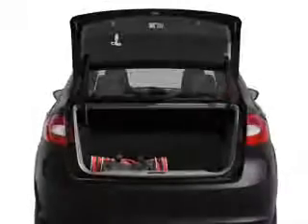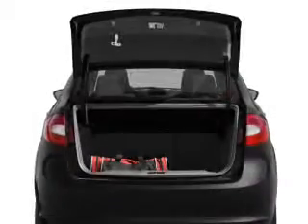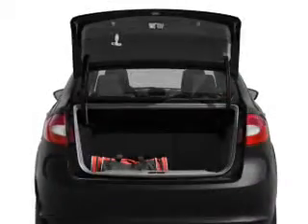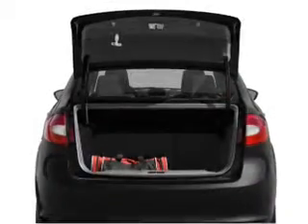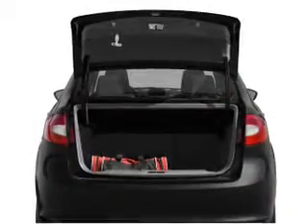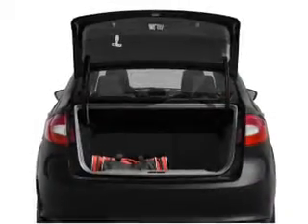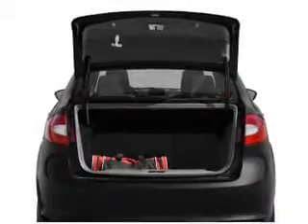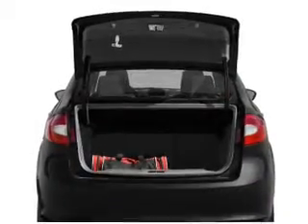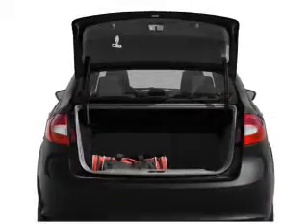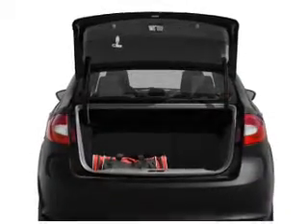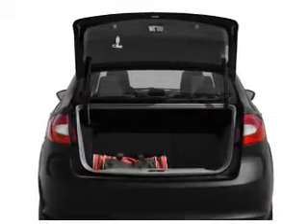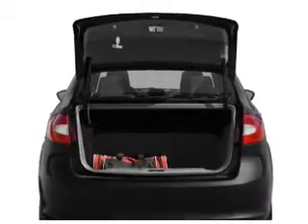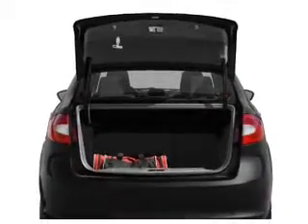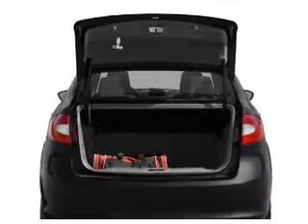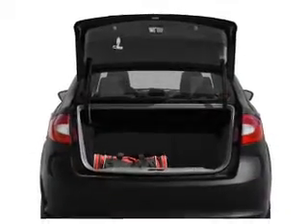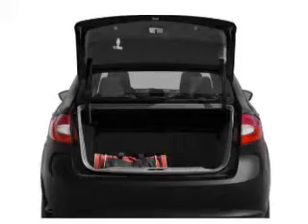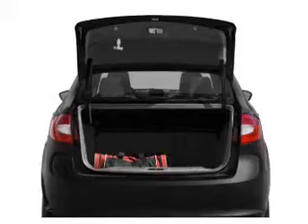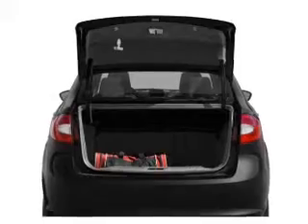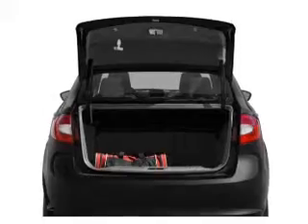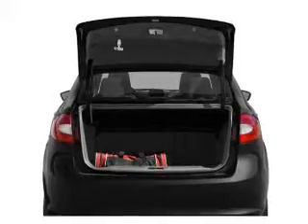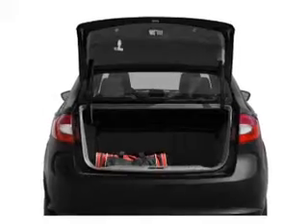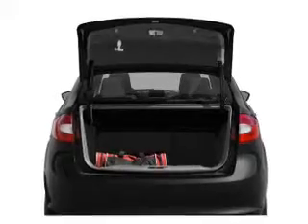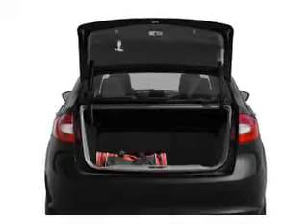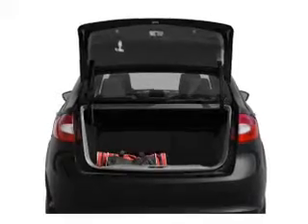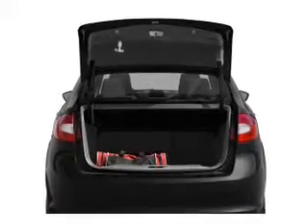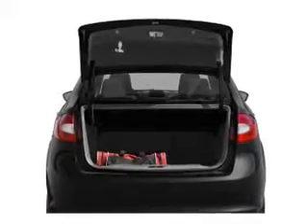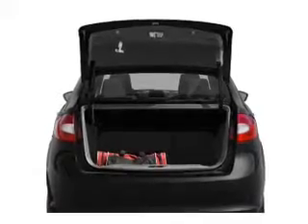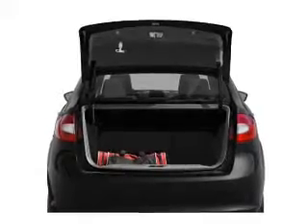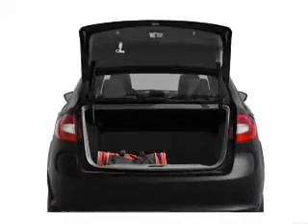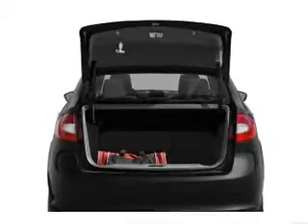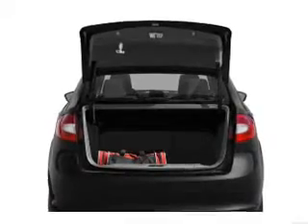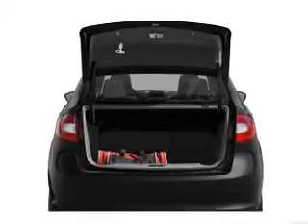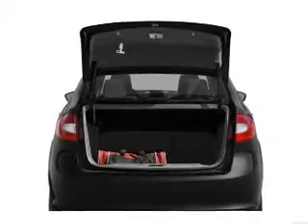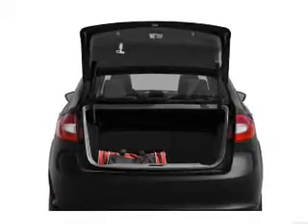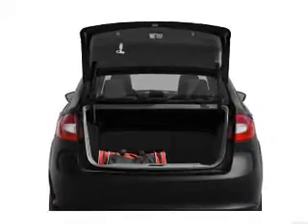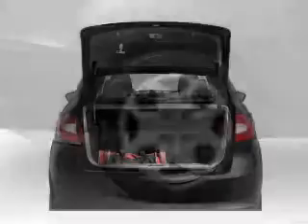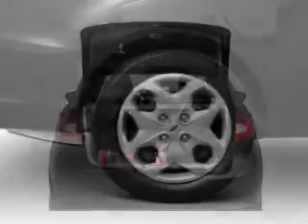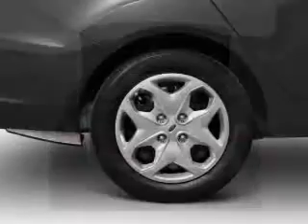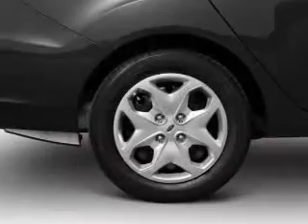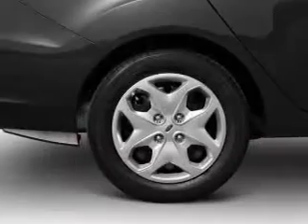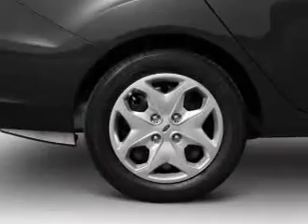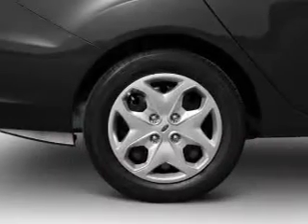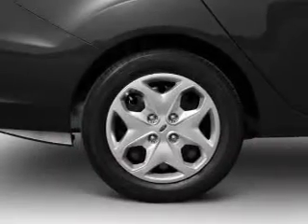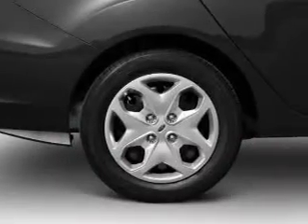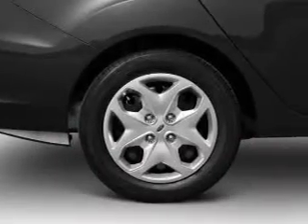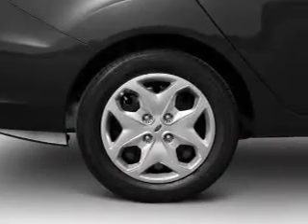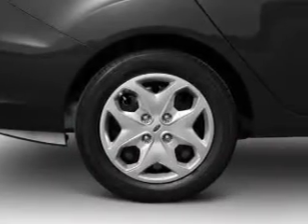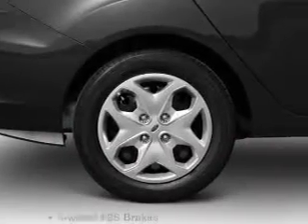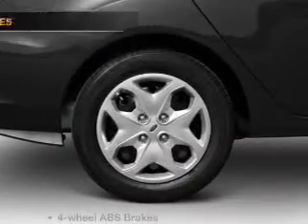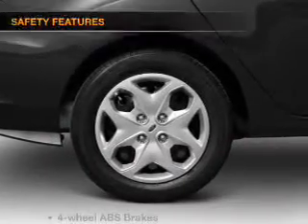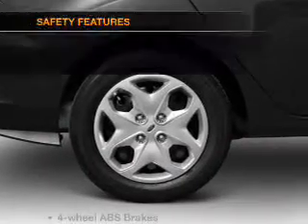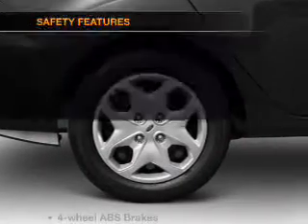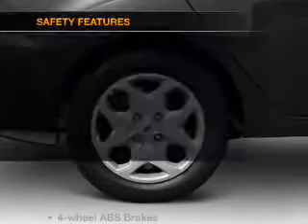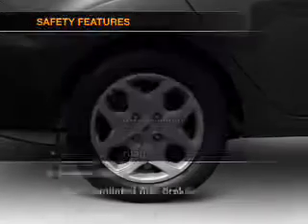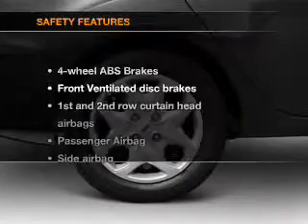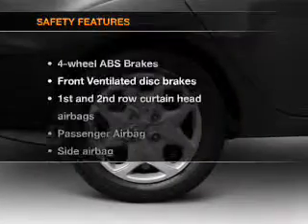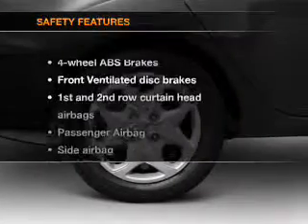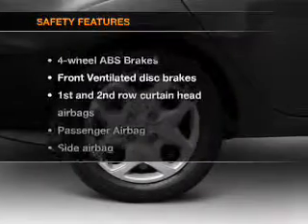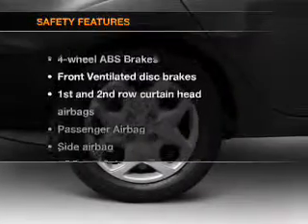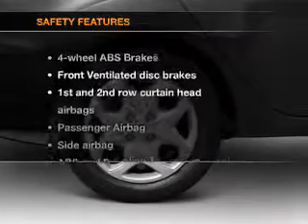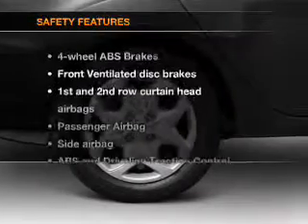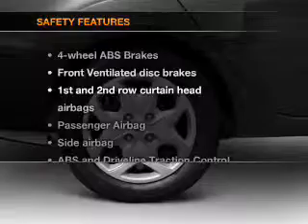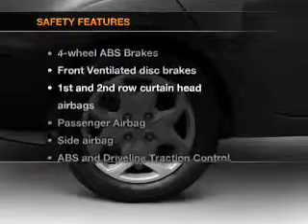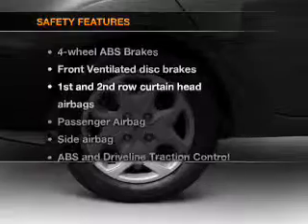Air conditioning, power door locks, power steering, power mirrors, and AM-FM stereo. If safety is a high priority,